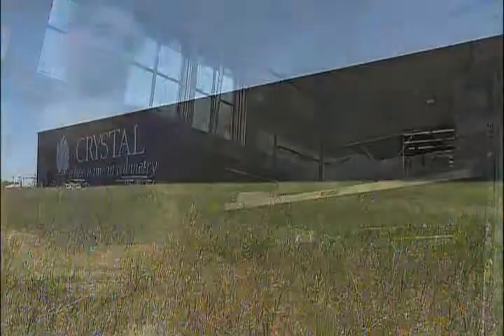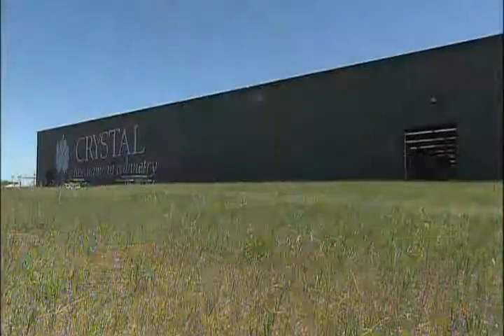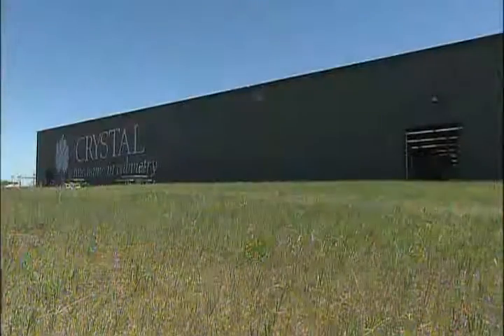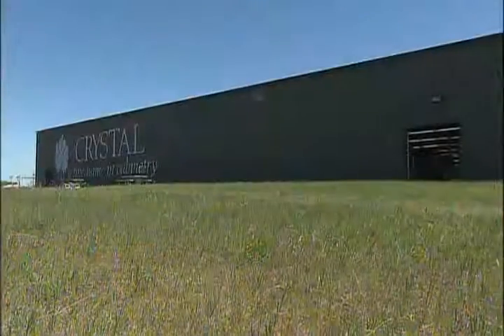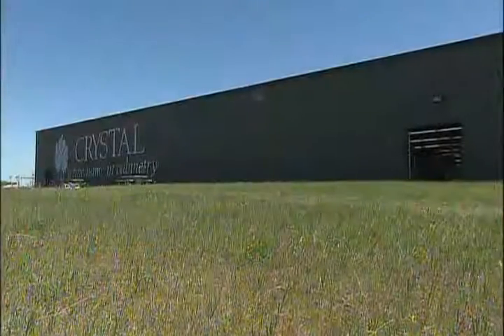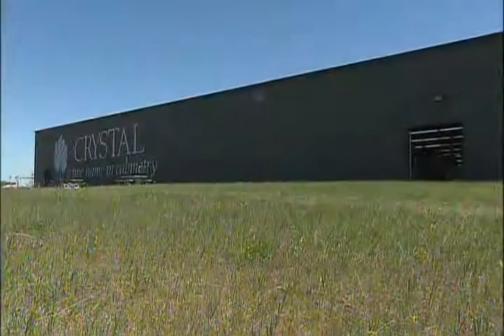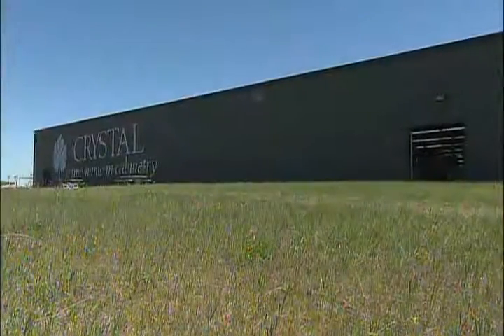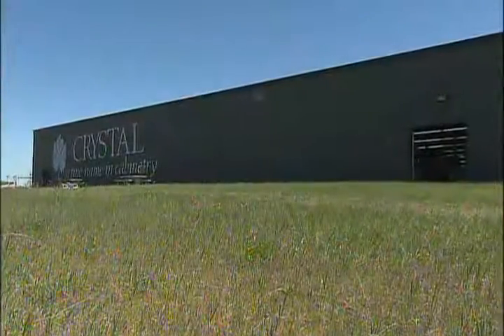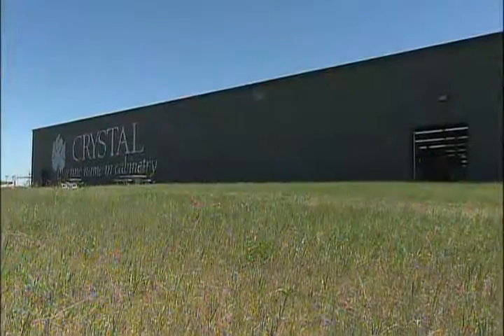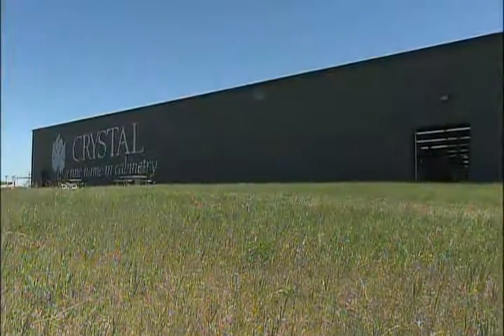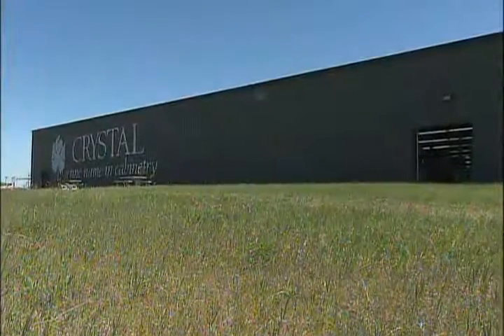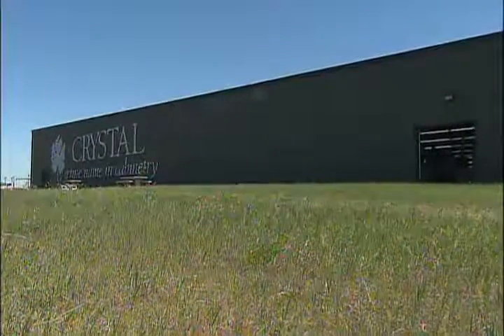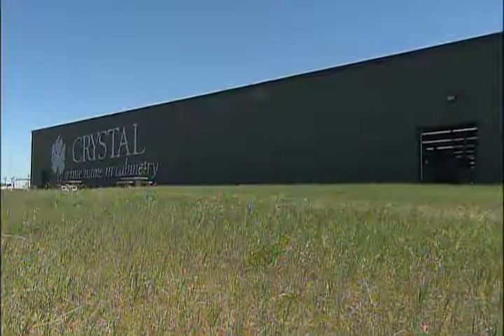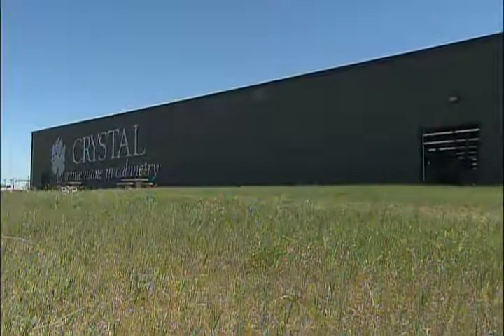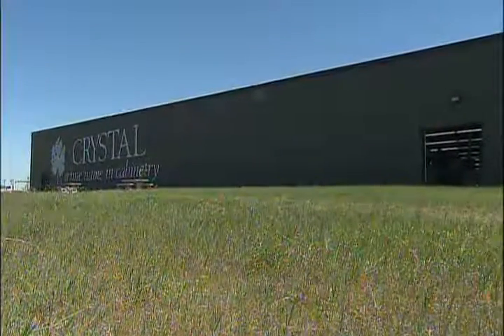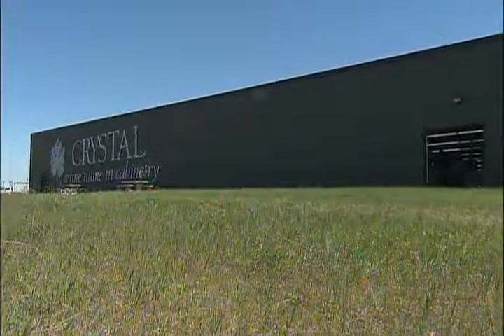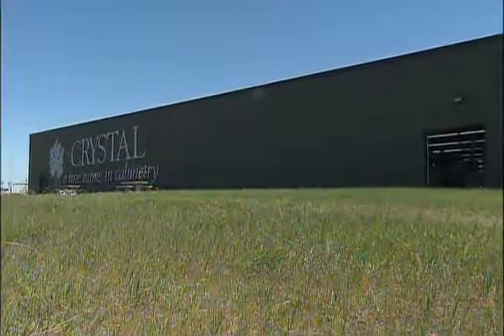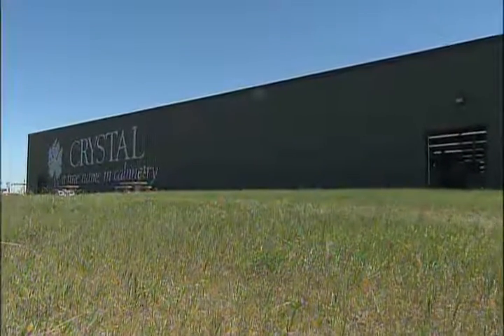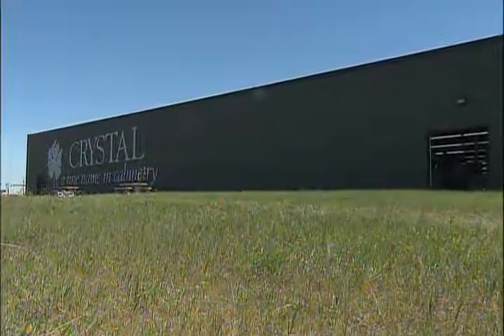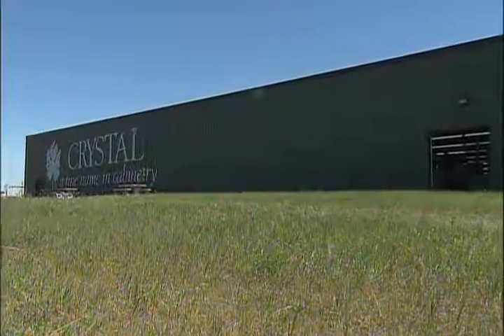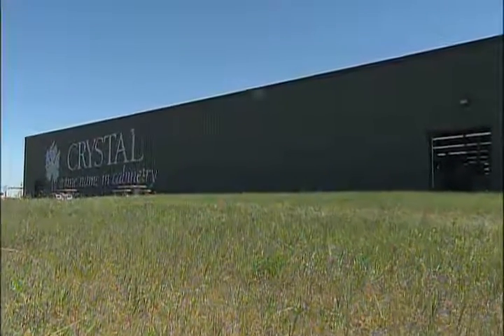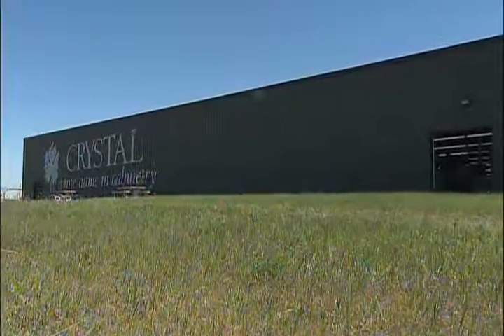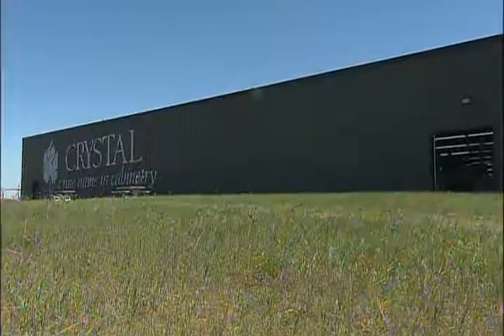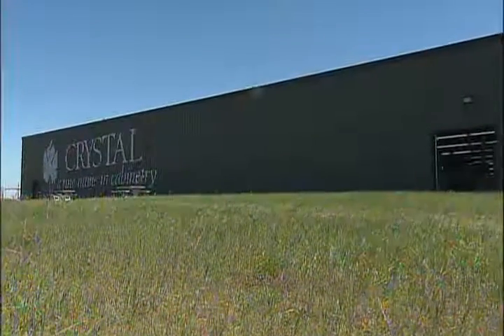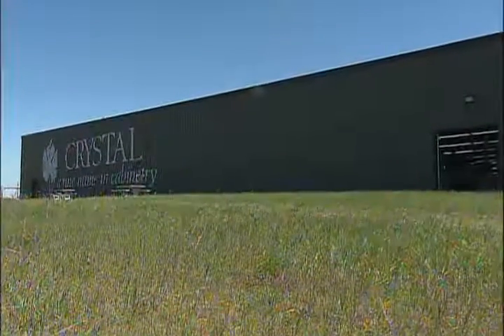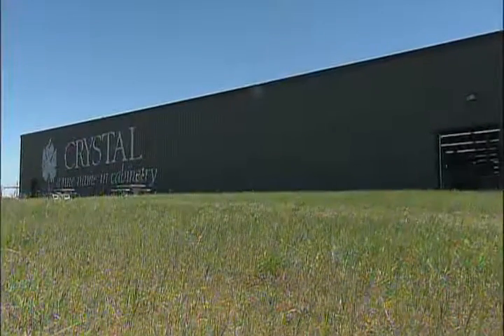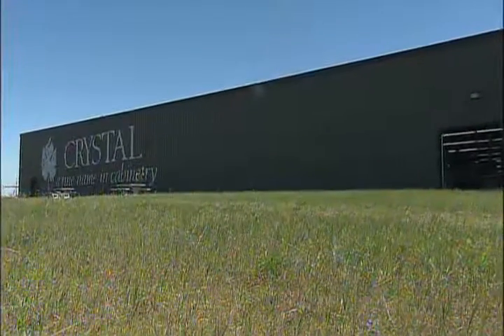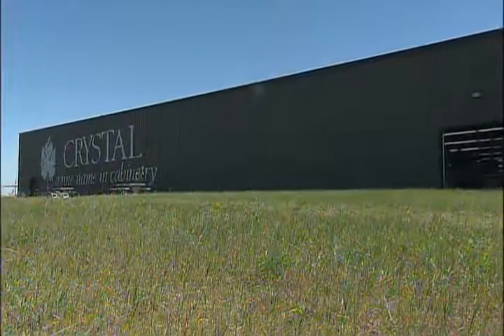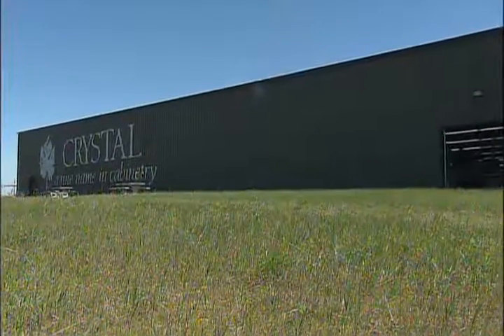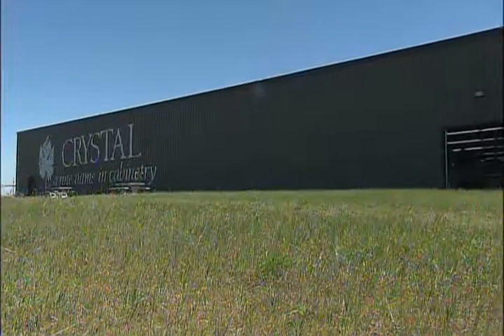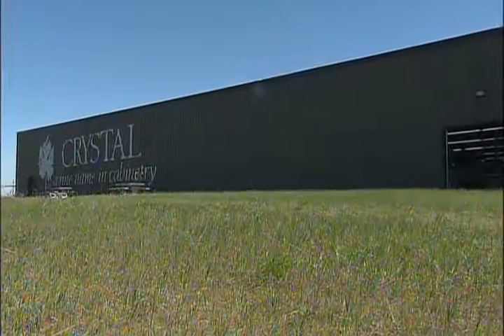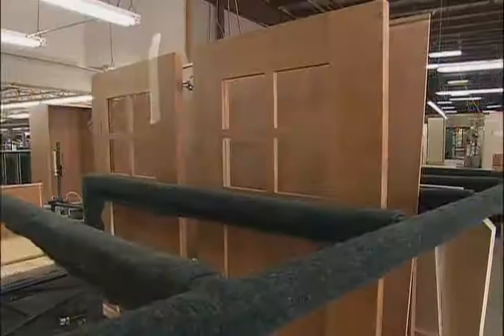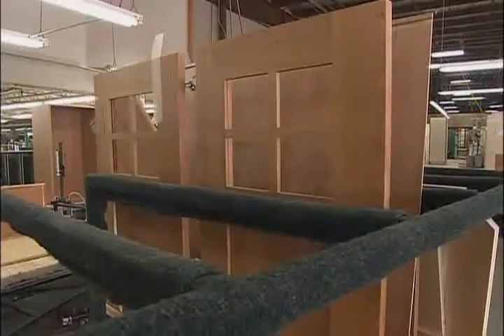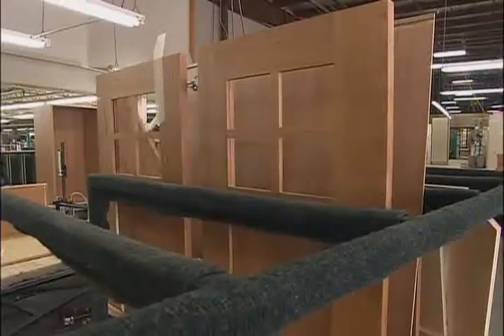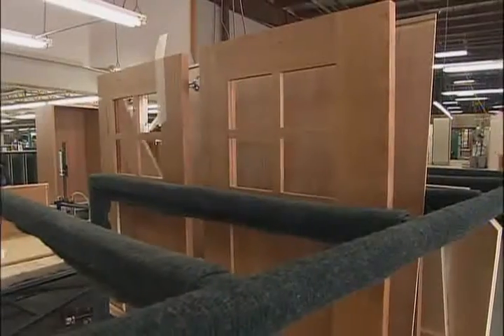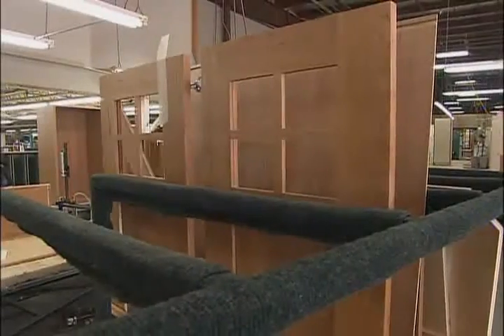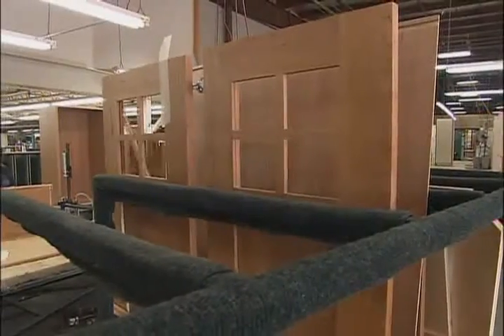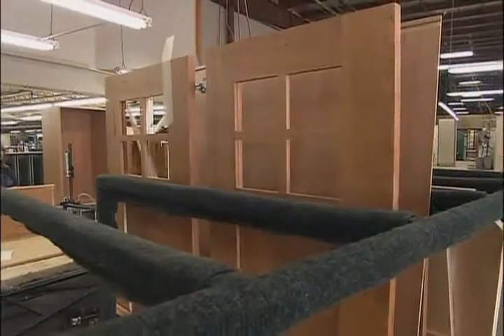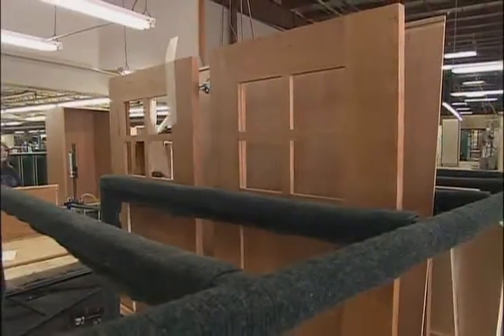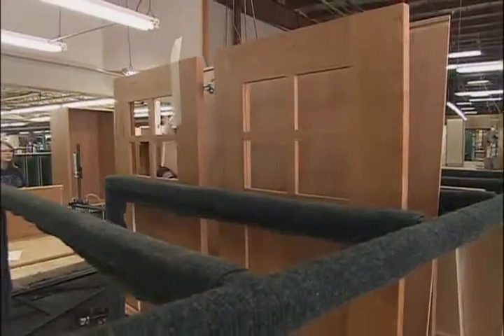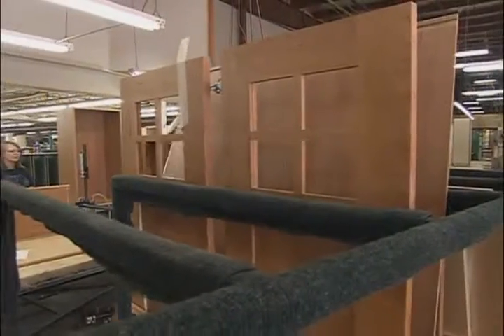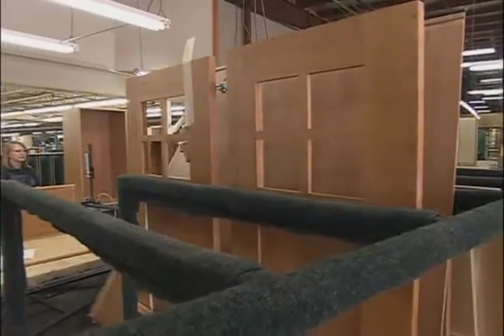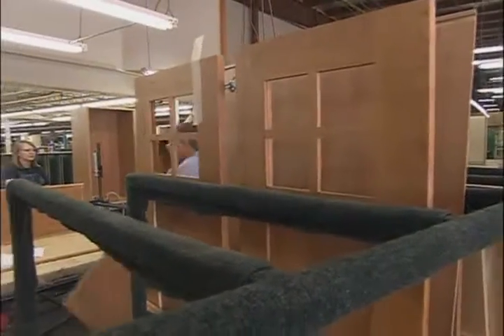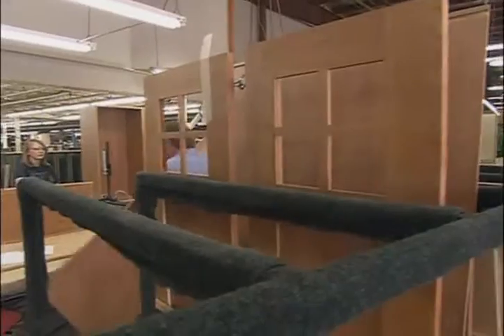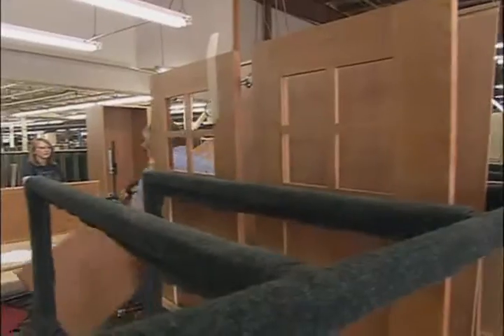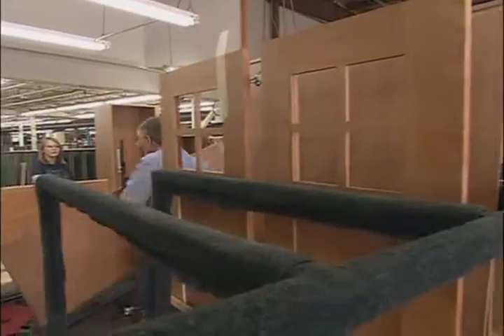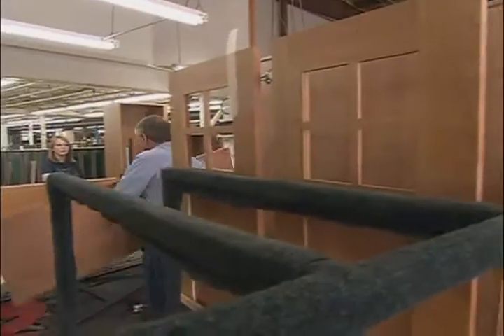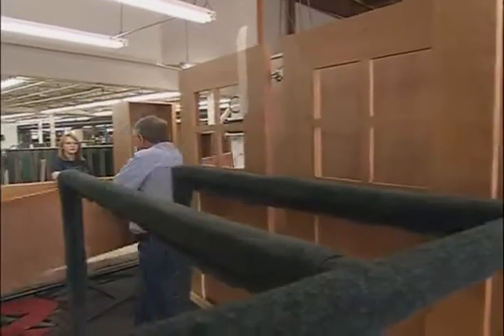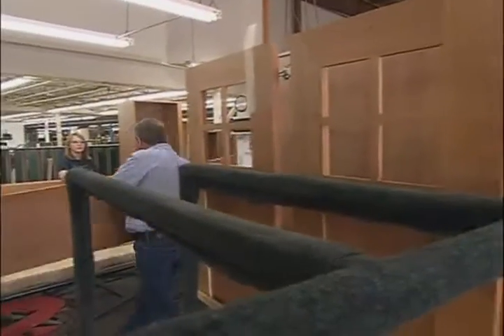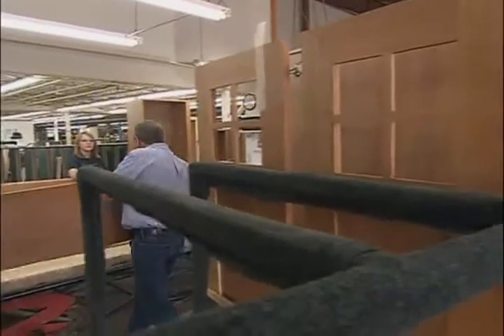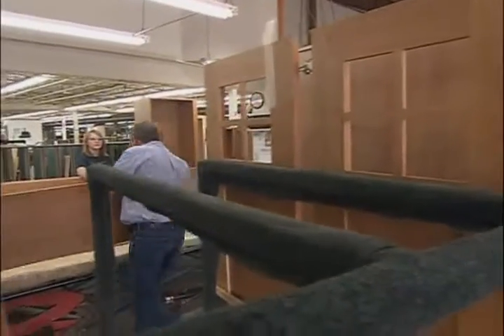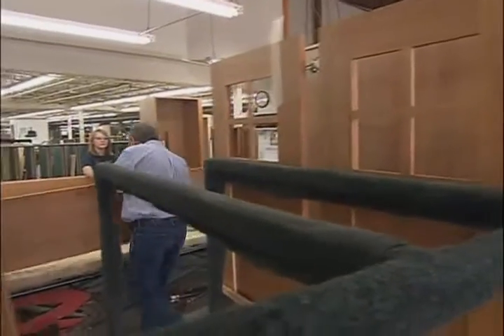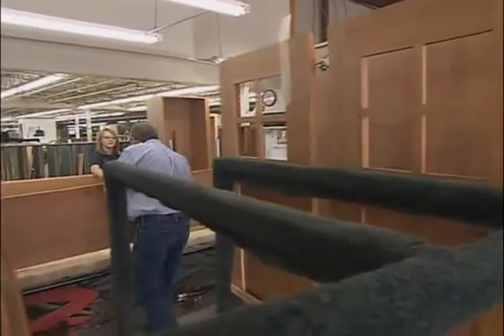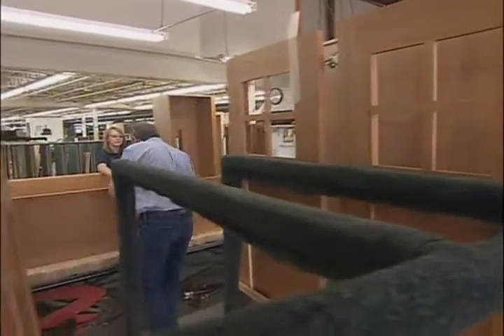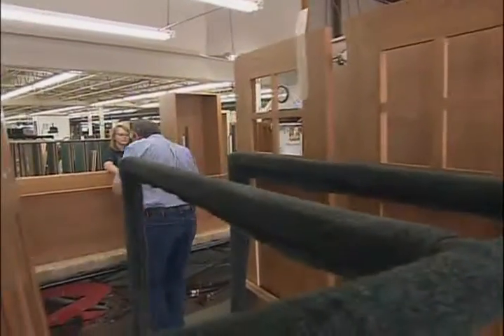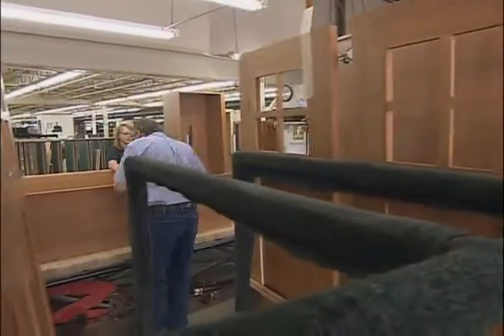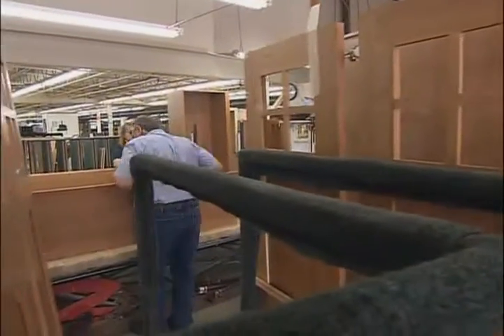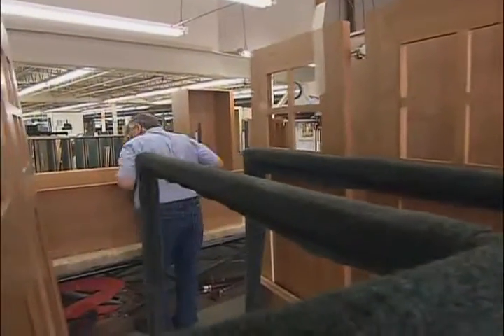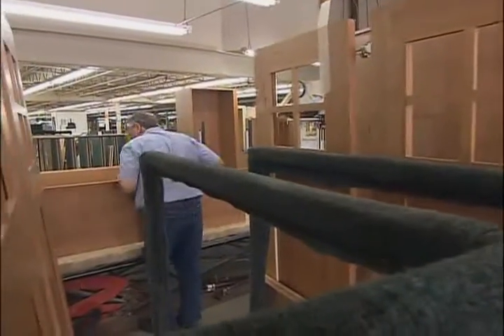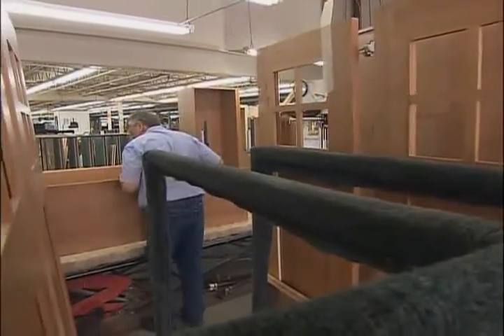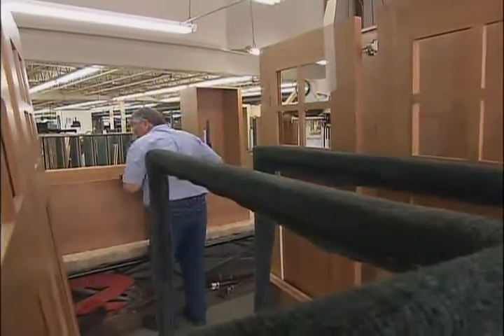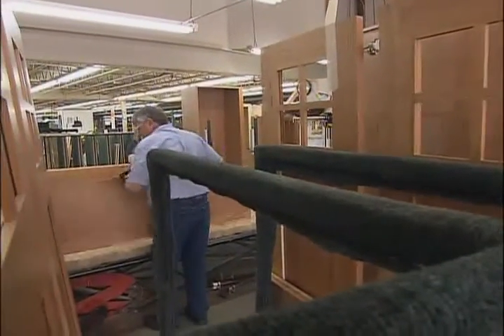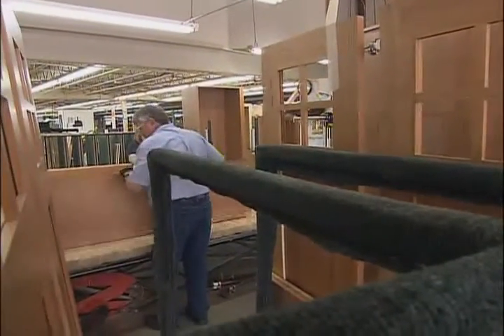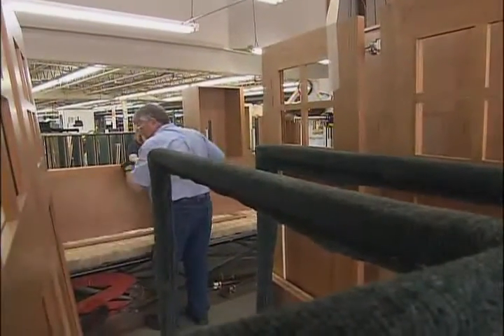Dean had a chance to visit the factory when they started building the kitchen cabinets. And as you might expect, it's quite an amazing process from start to finish.